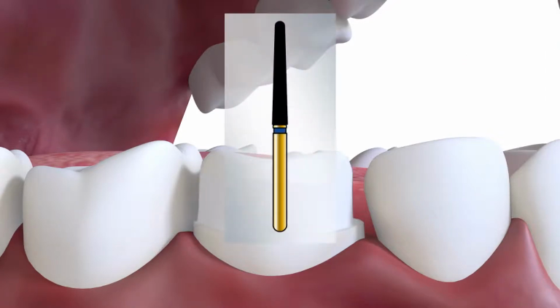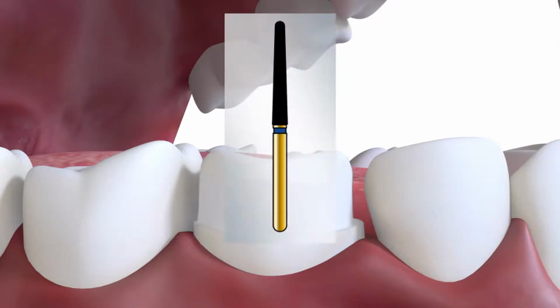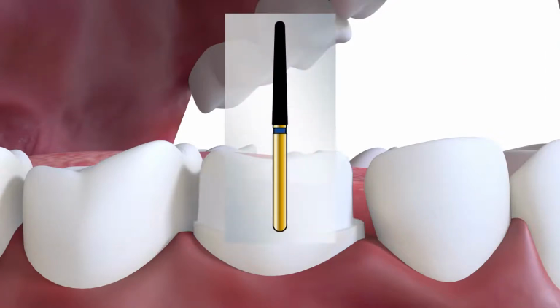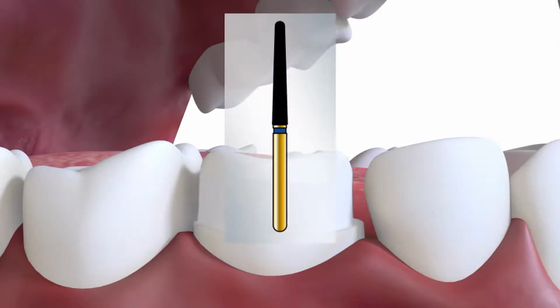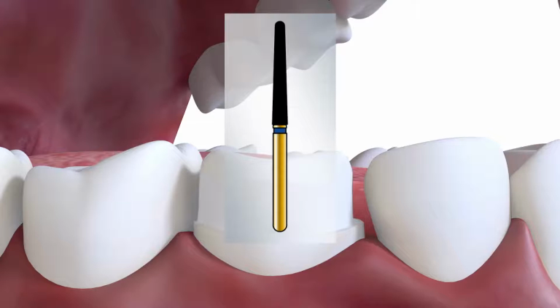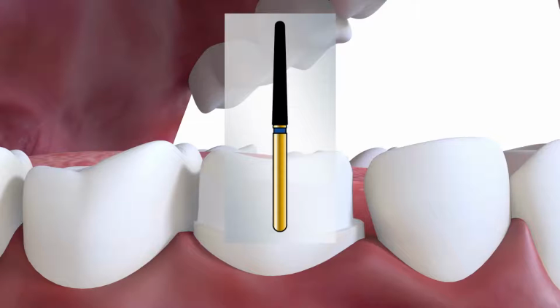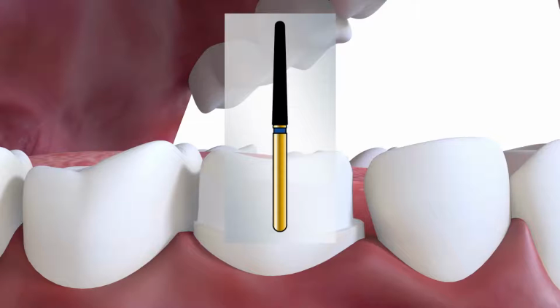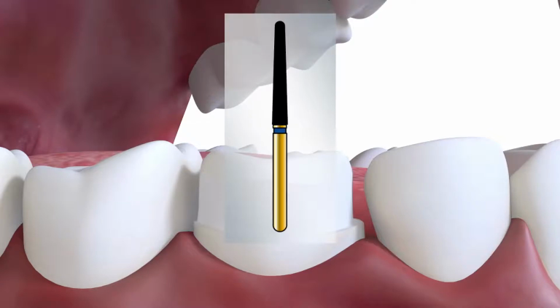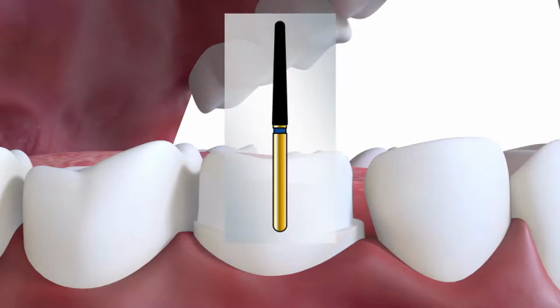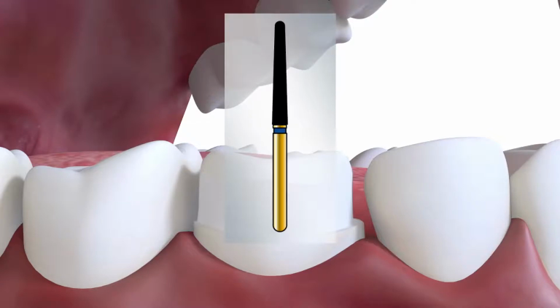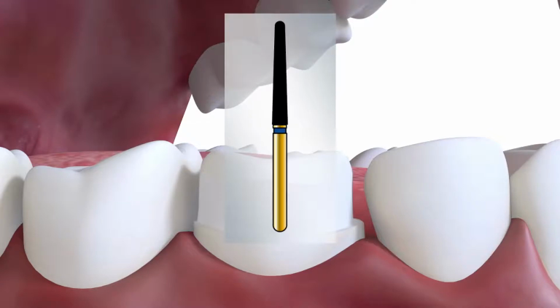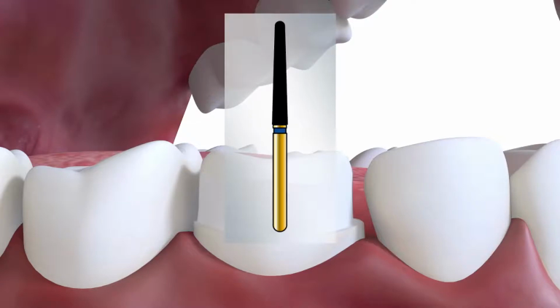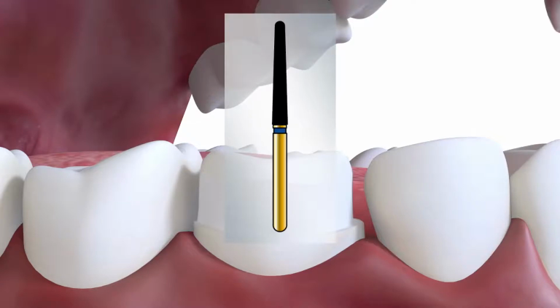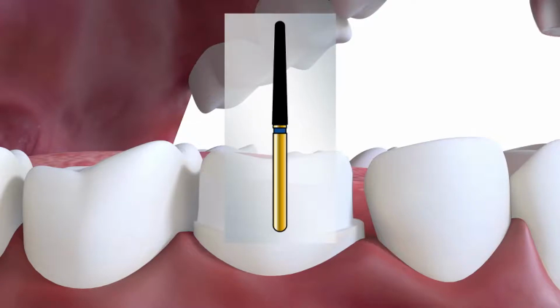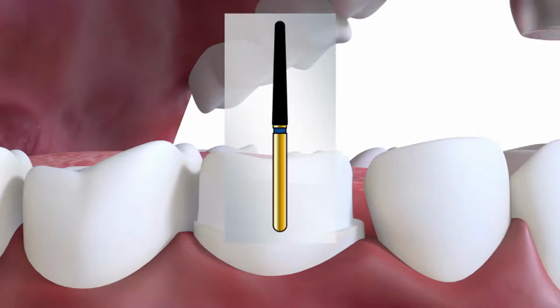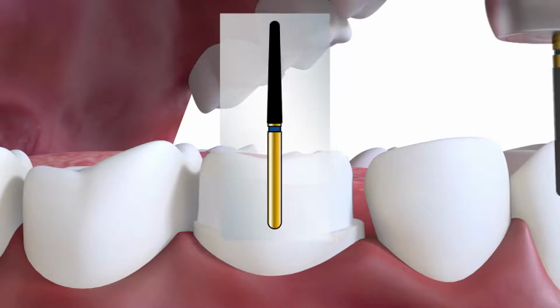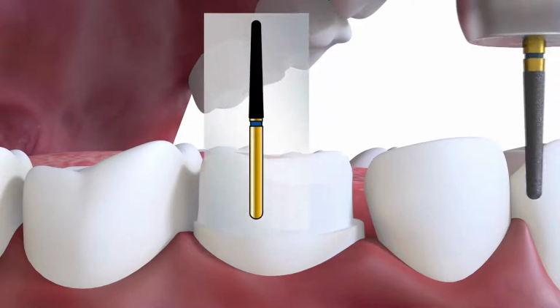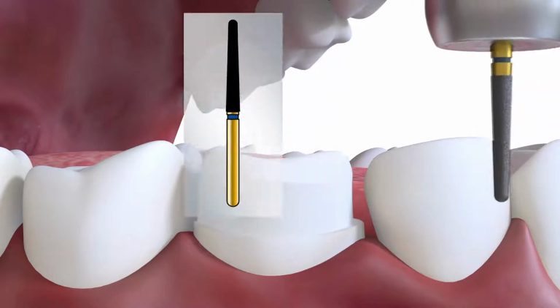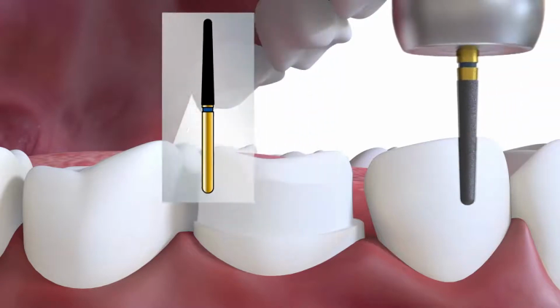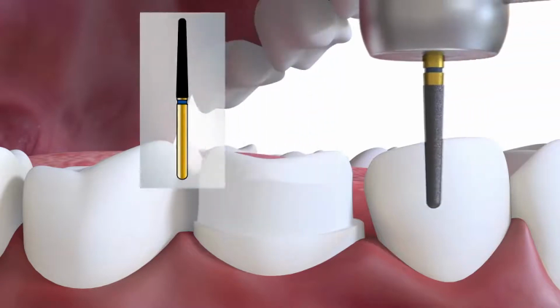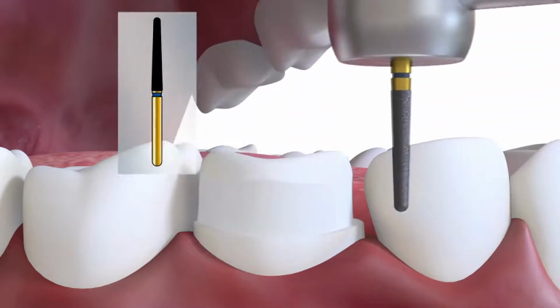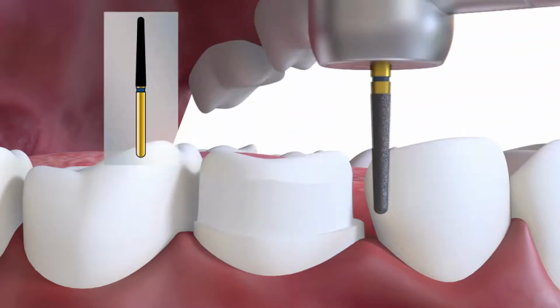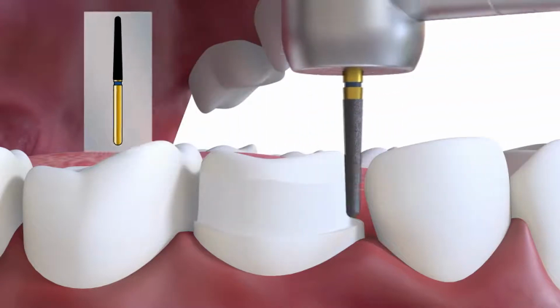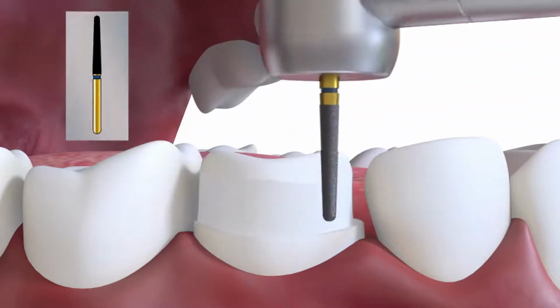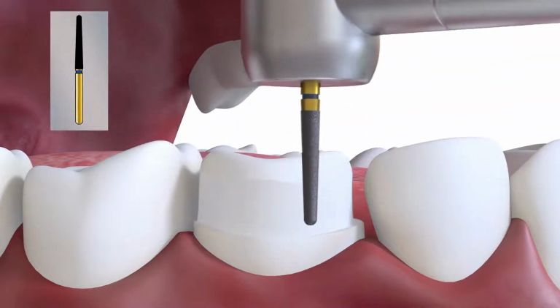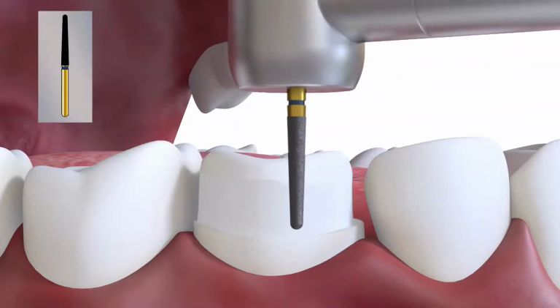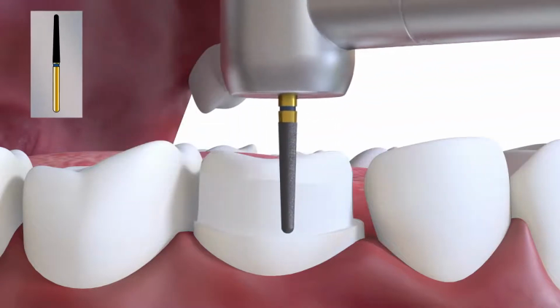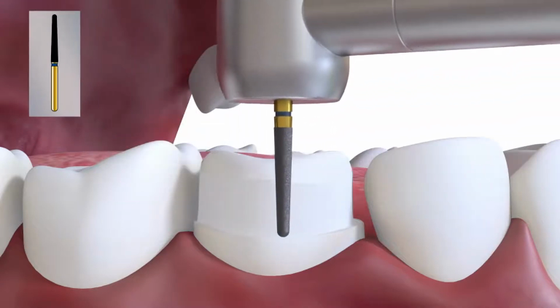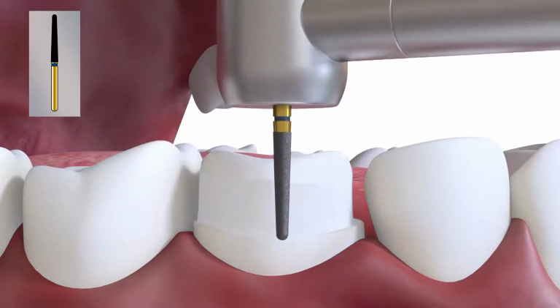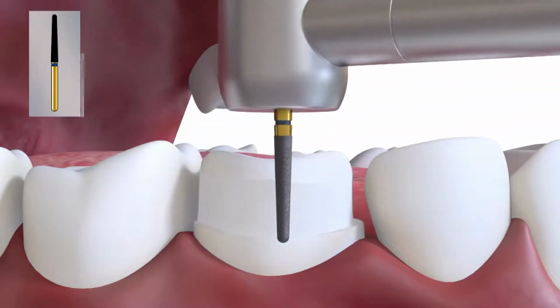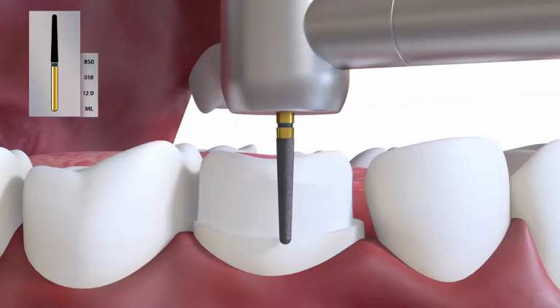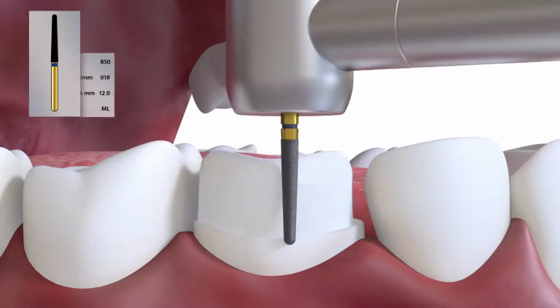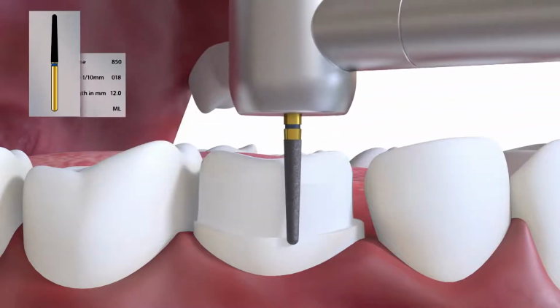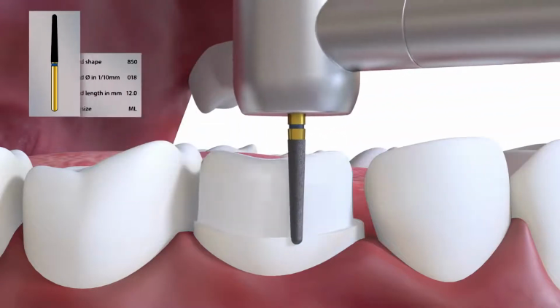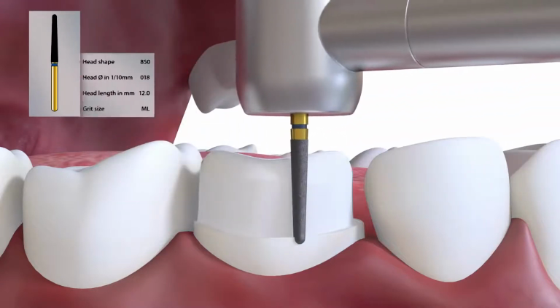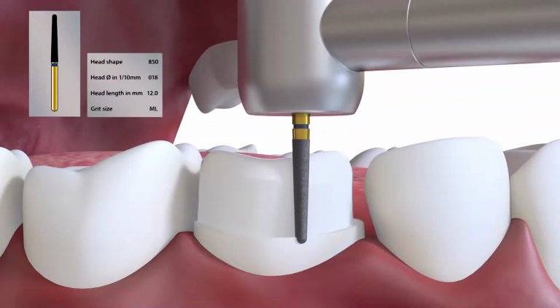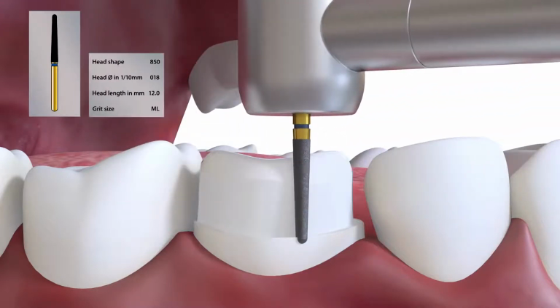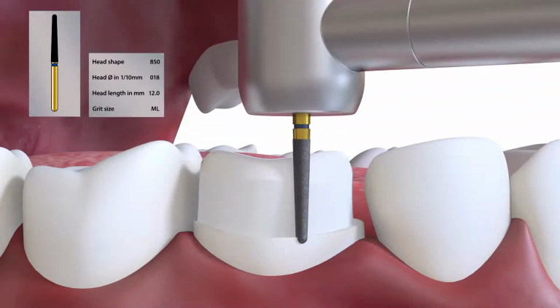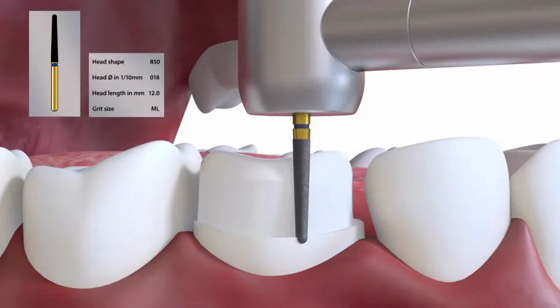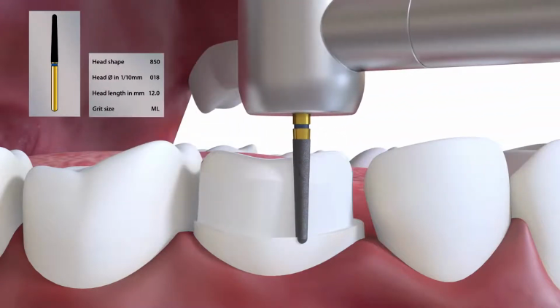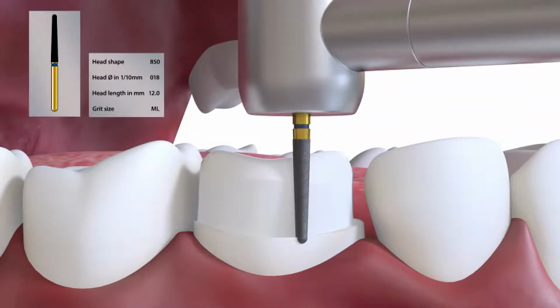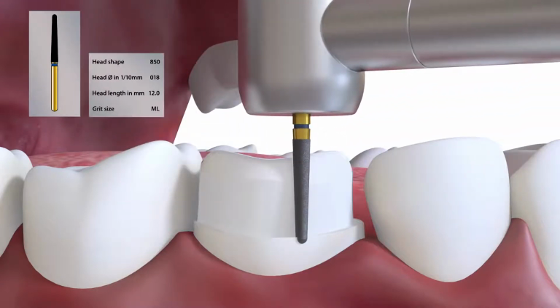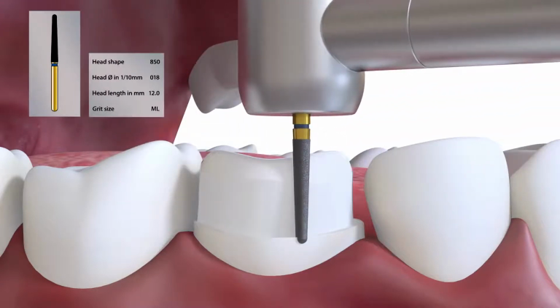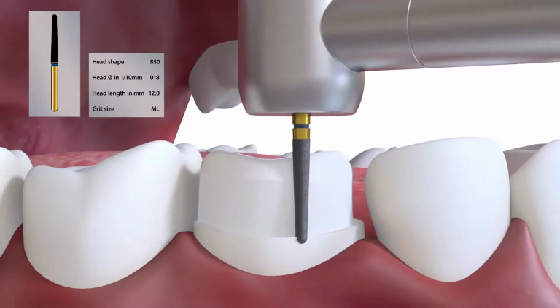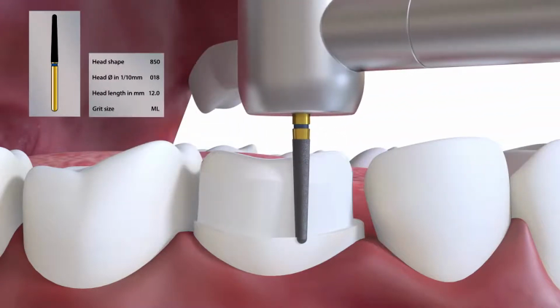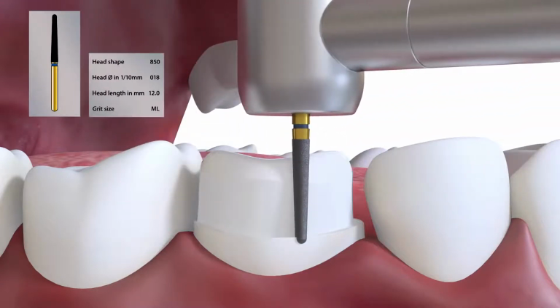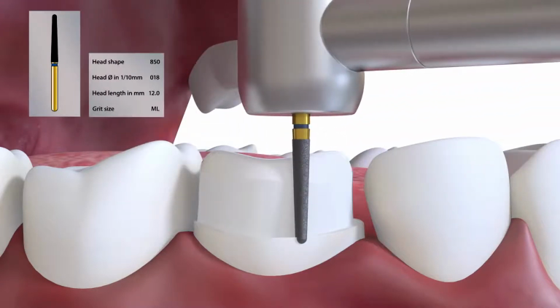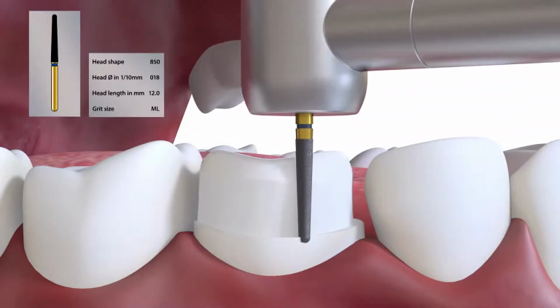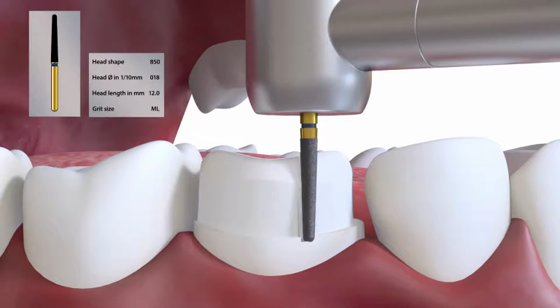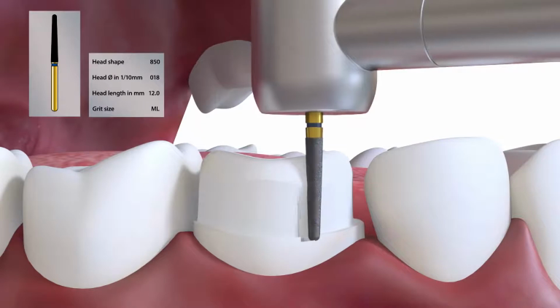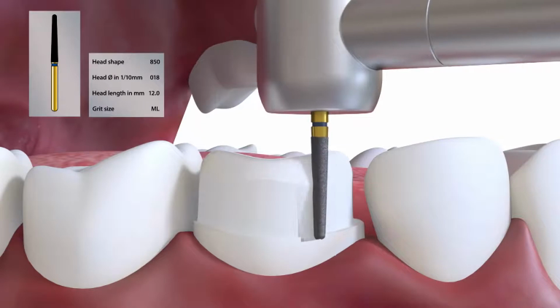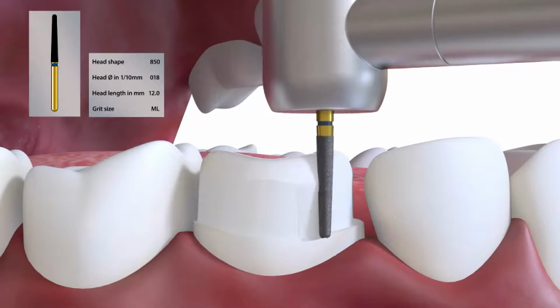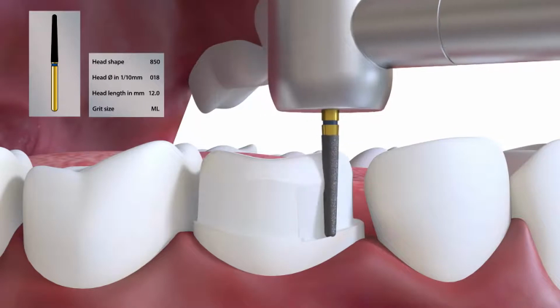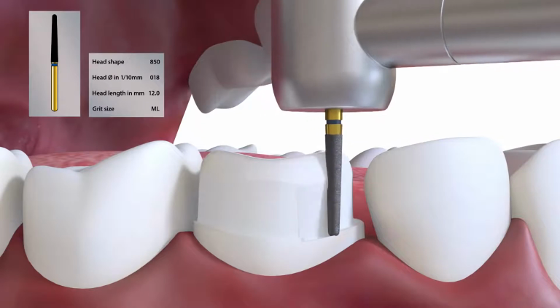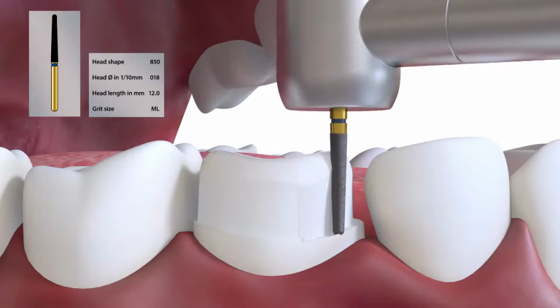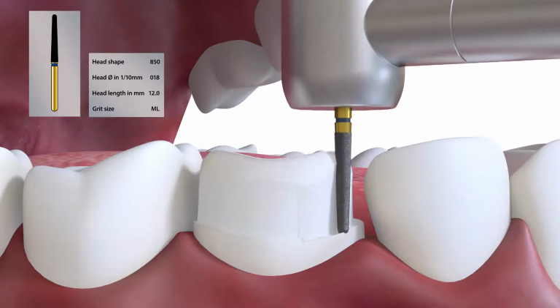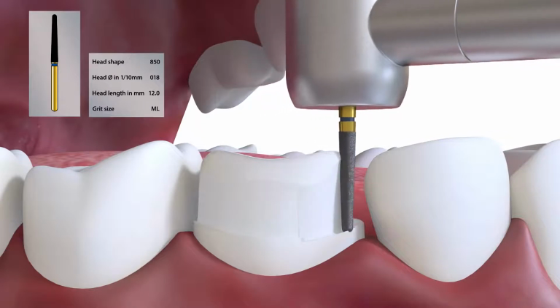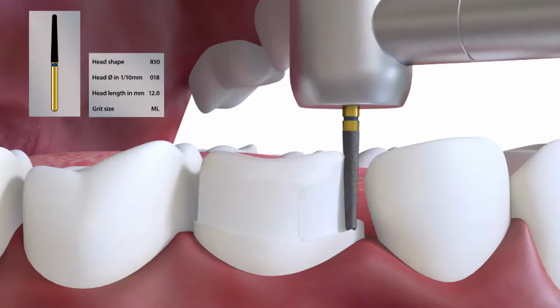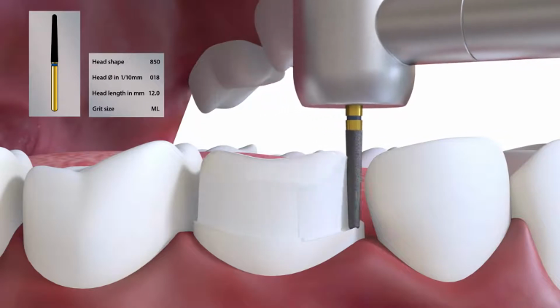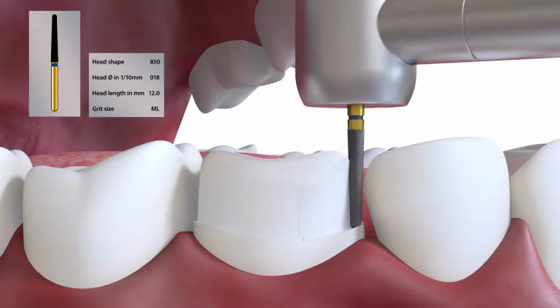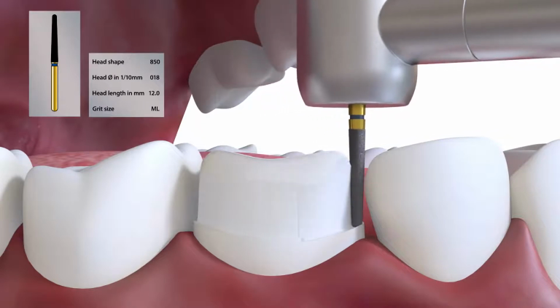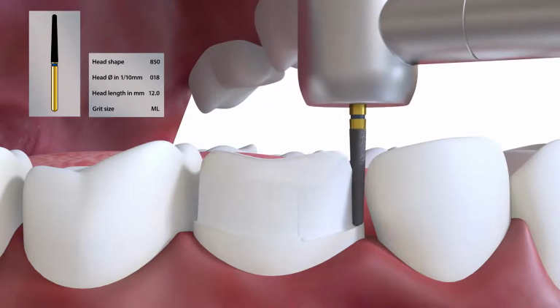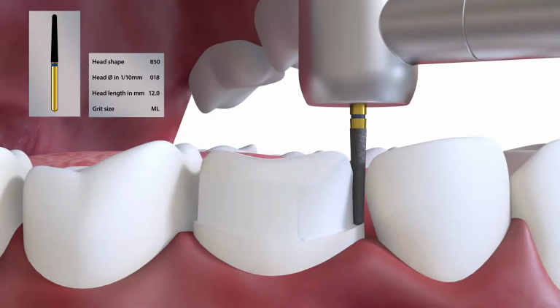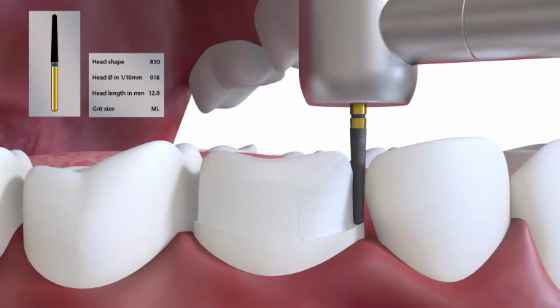This longer burr, the 850018, may be required for some teeth, particularly upper anterior teeth.